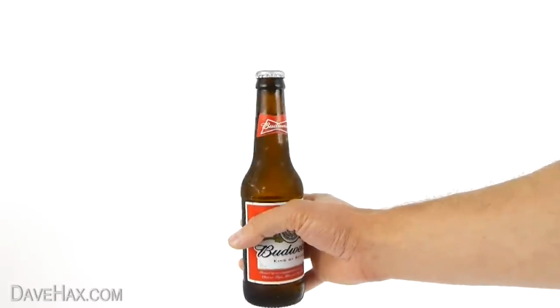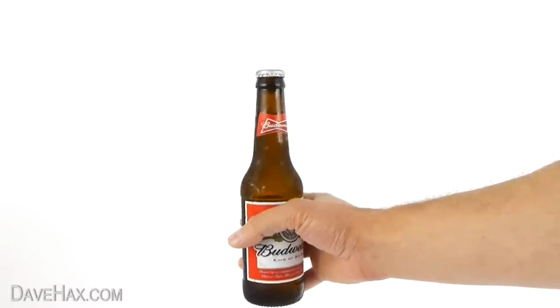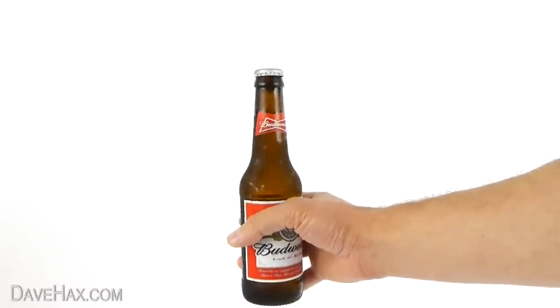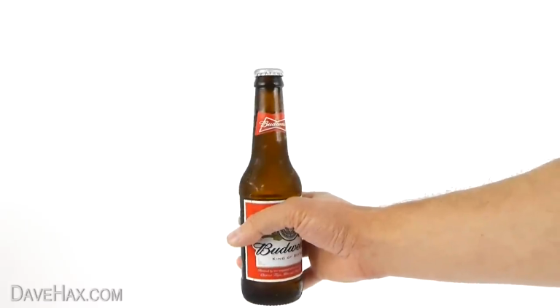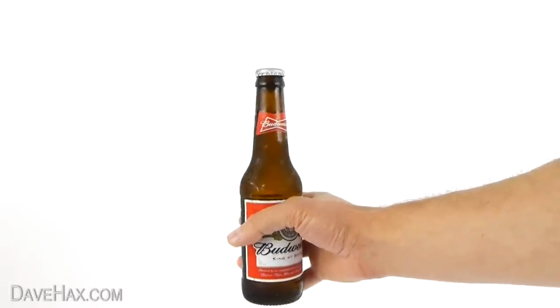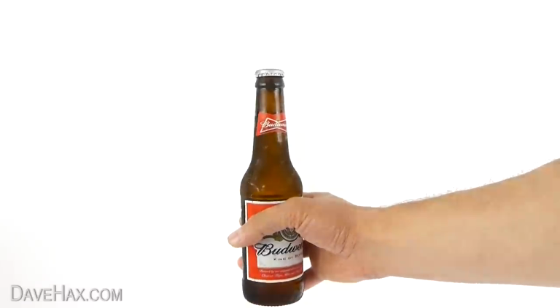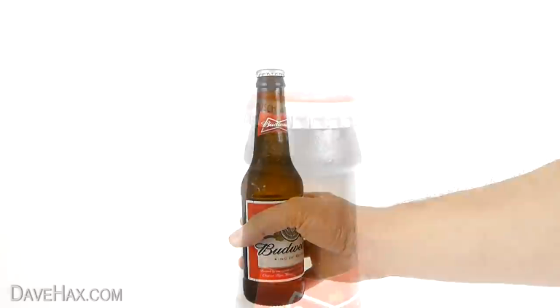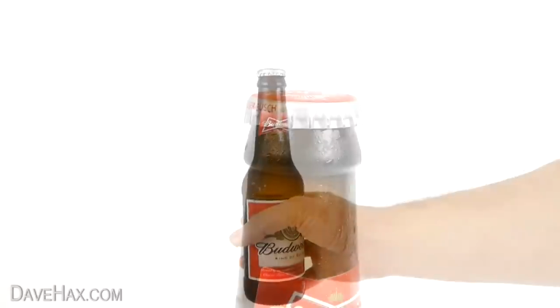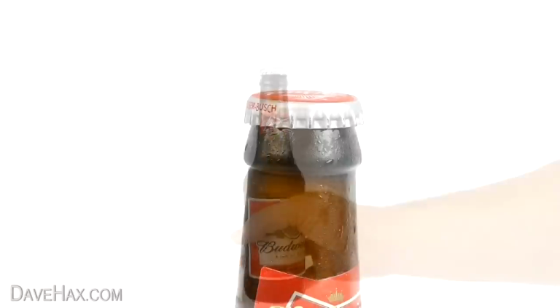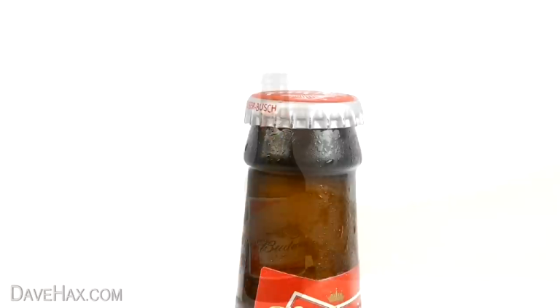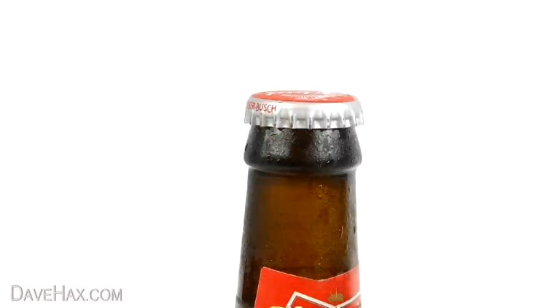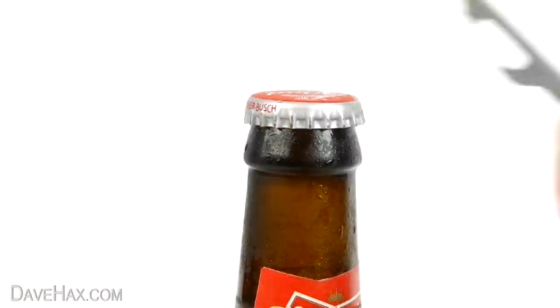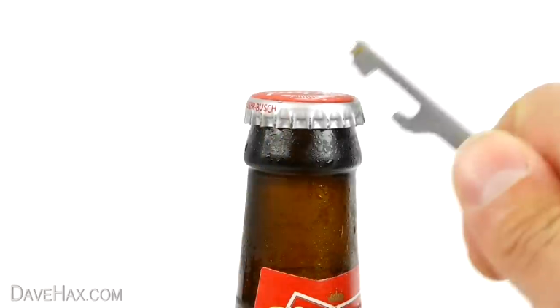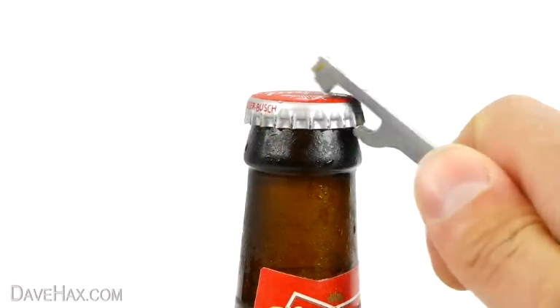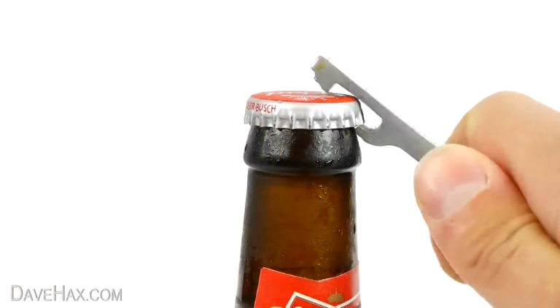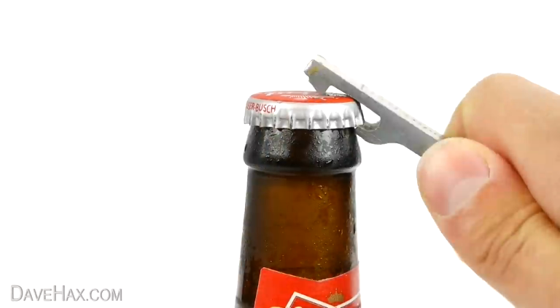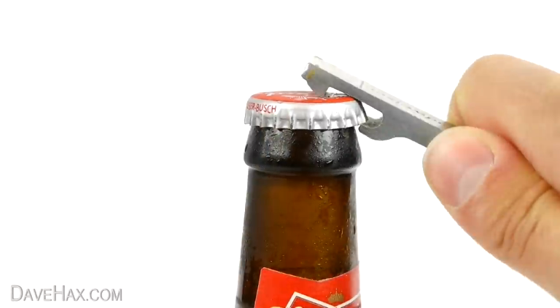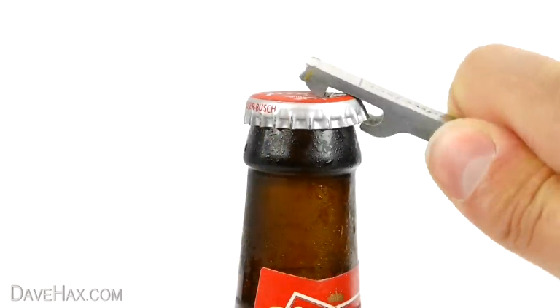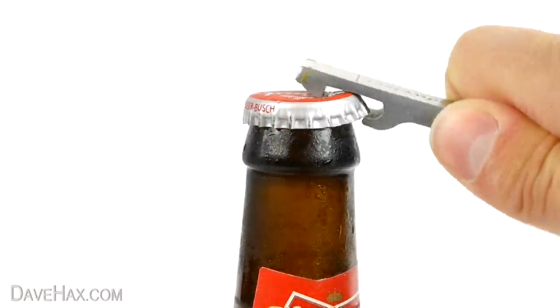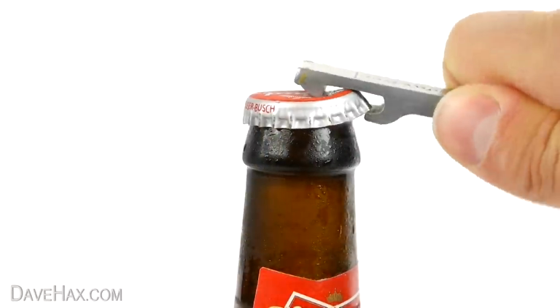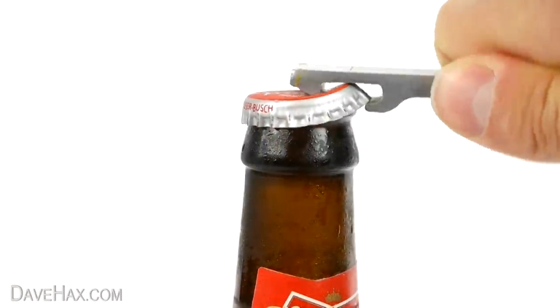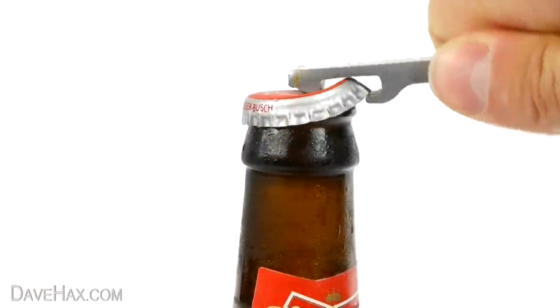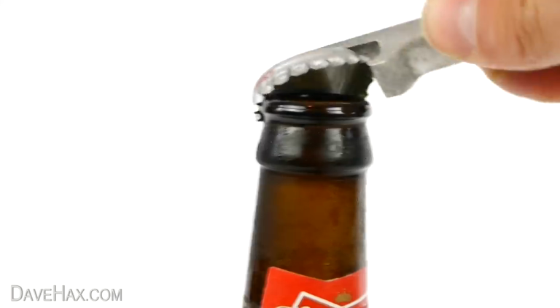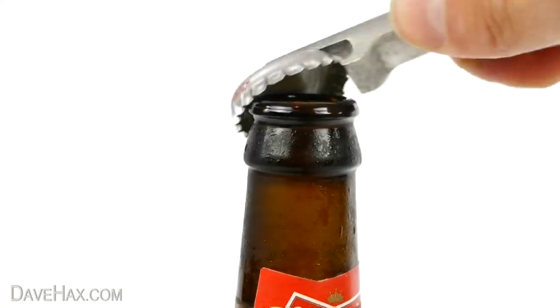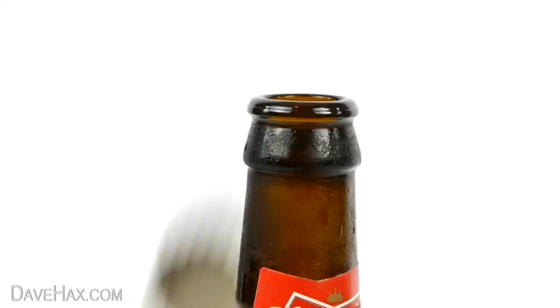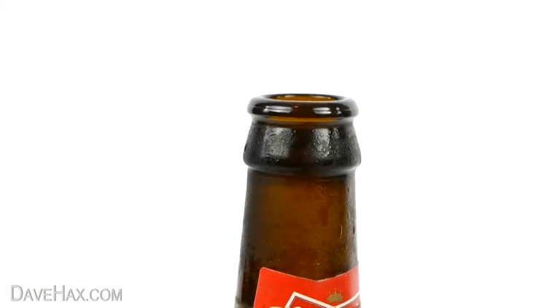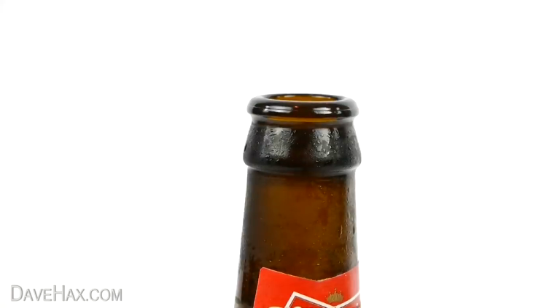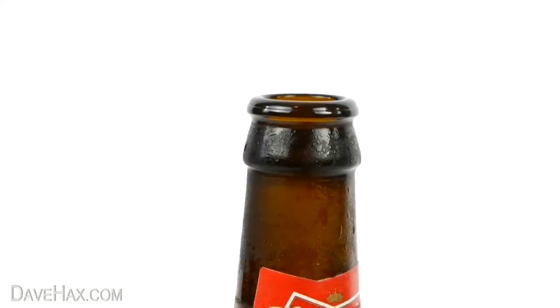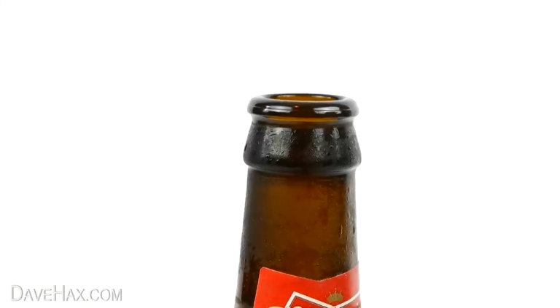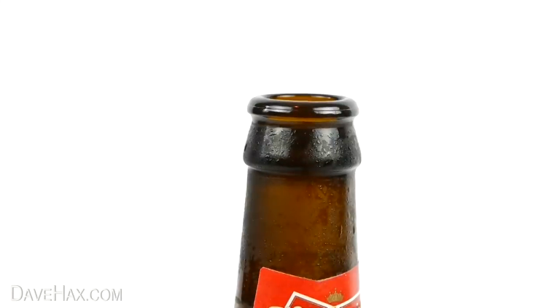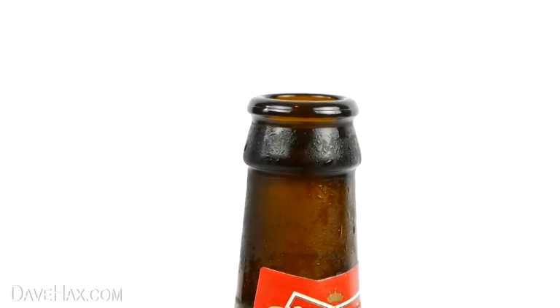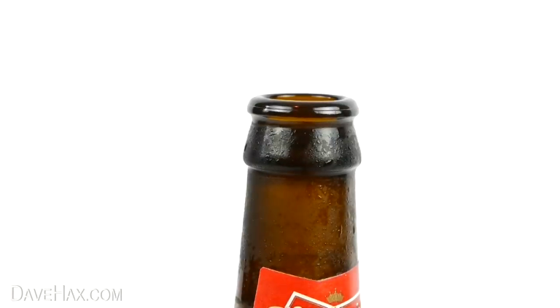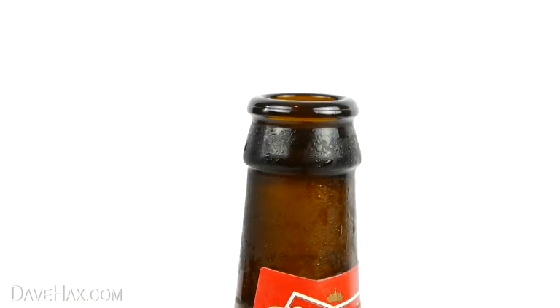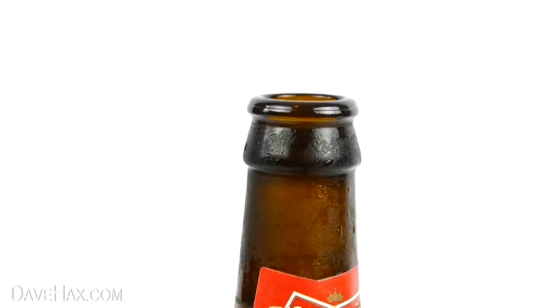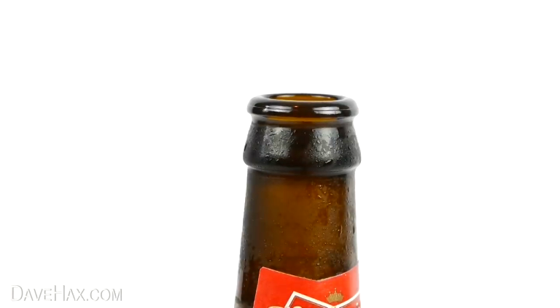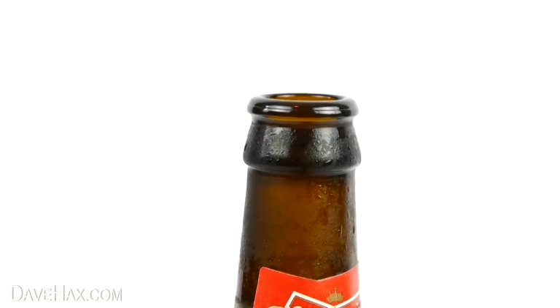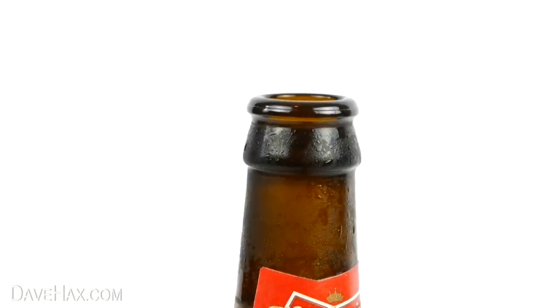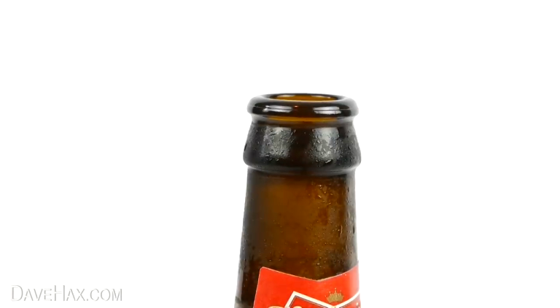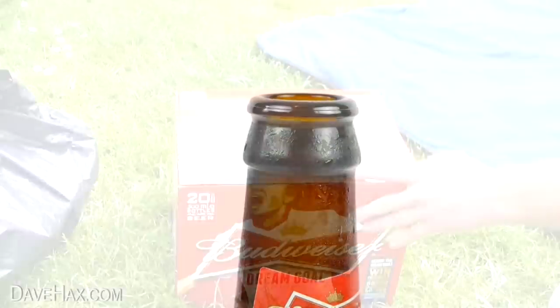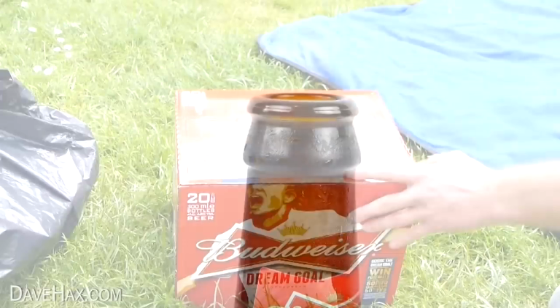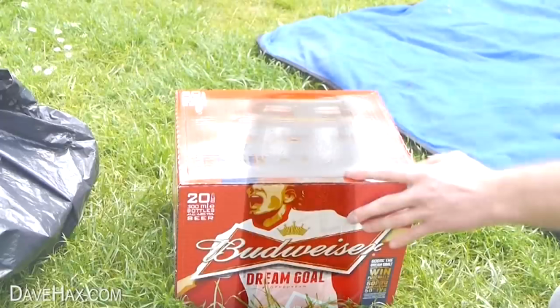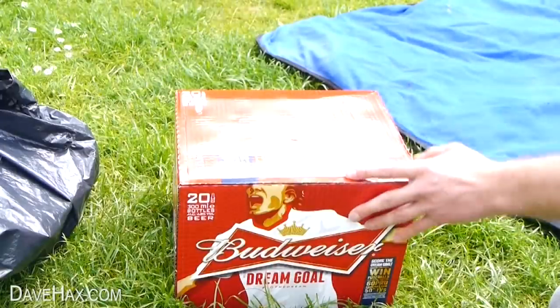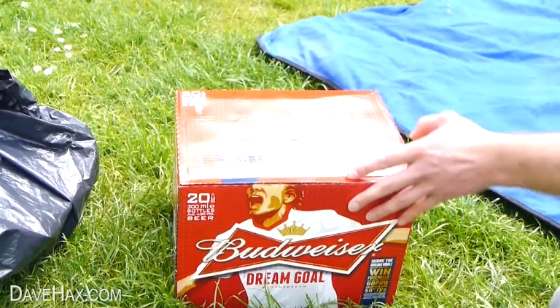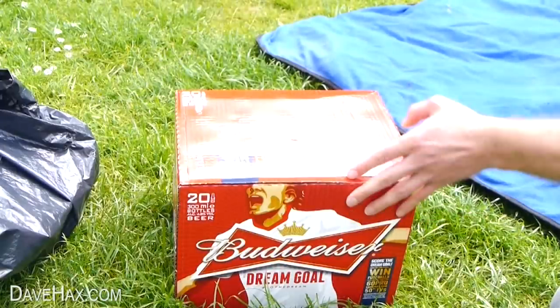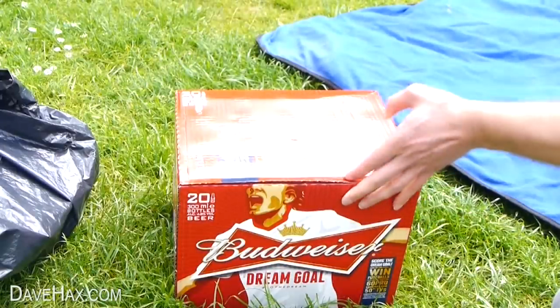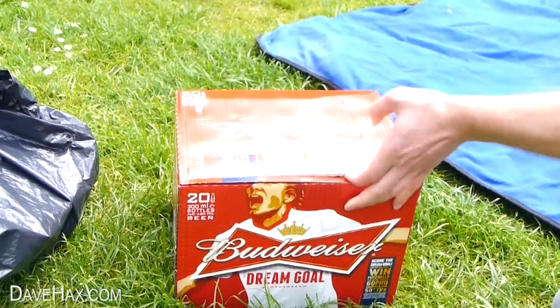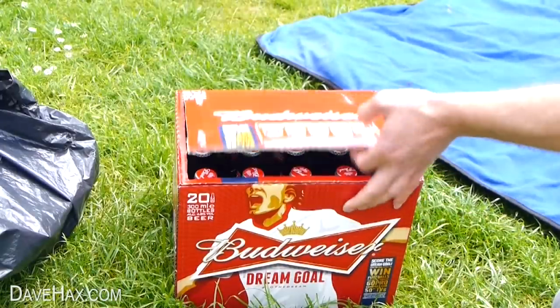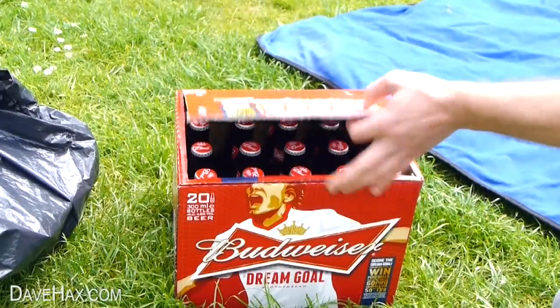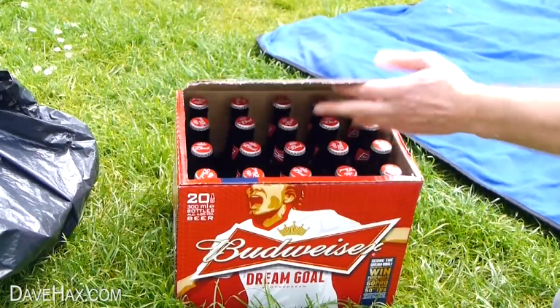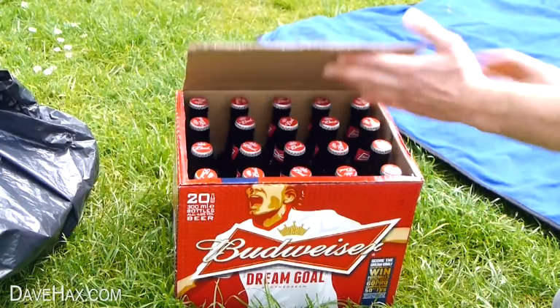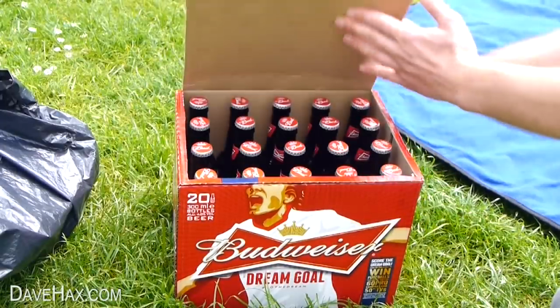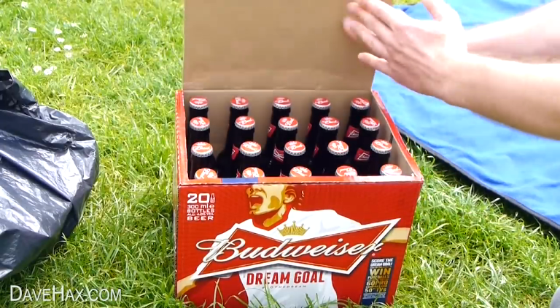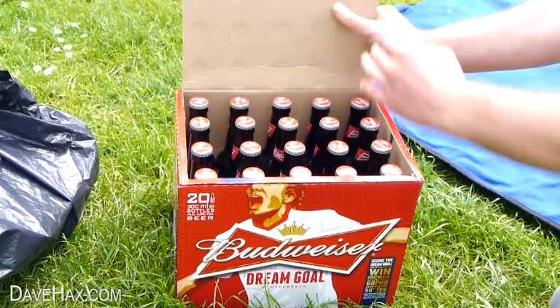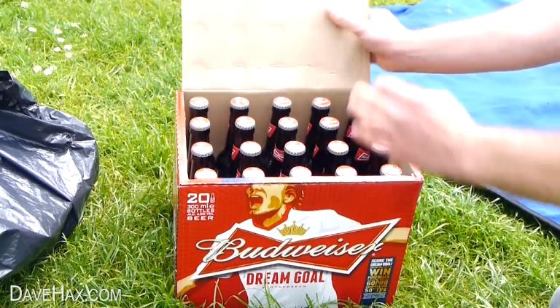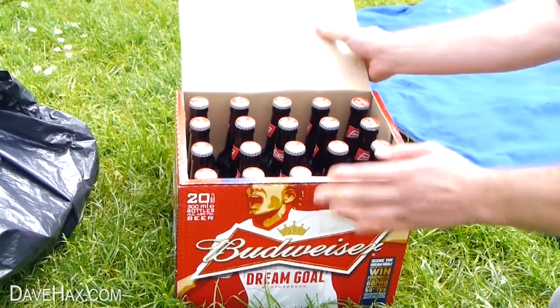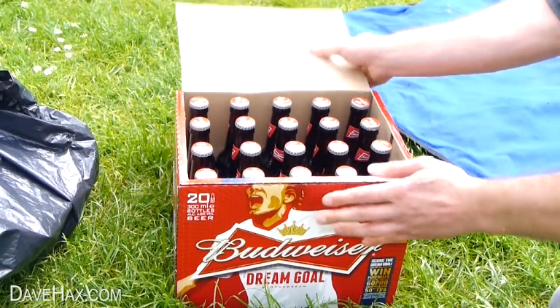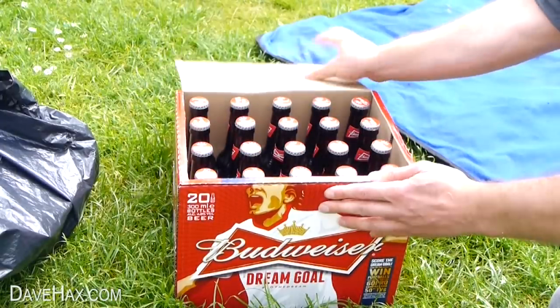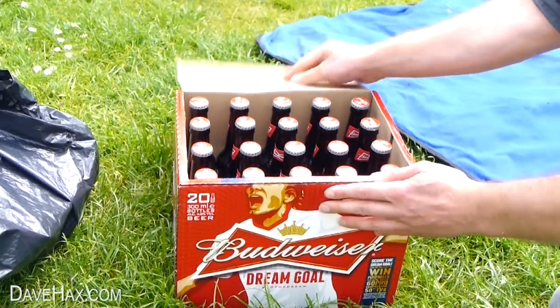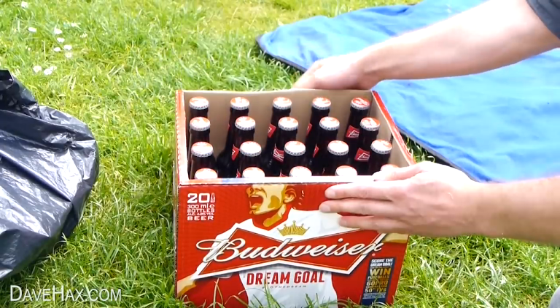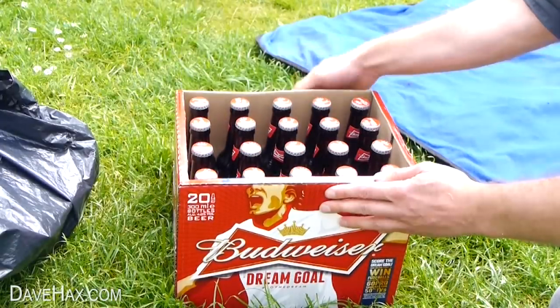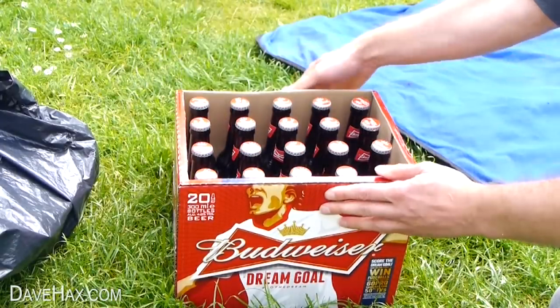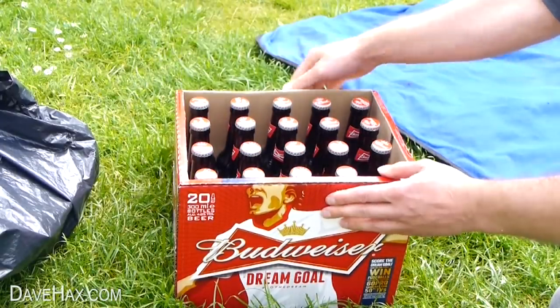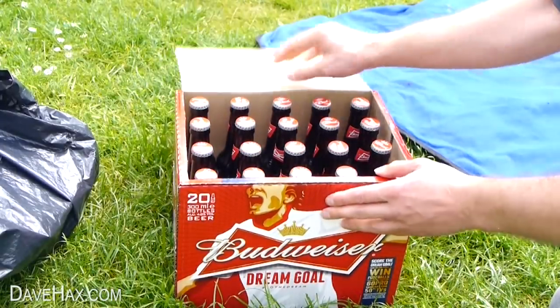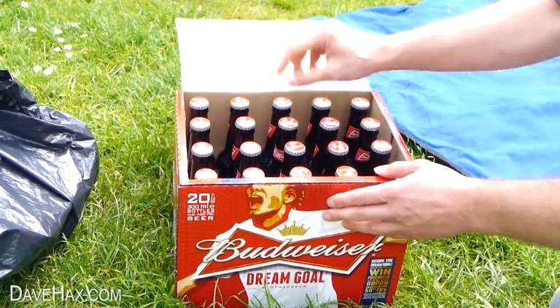Today I'm going to show you how to keep your beer cold with a homemade cool box. Perfect if you're out and about at a picnic or a barbecue.